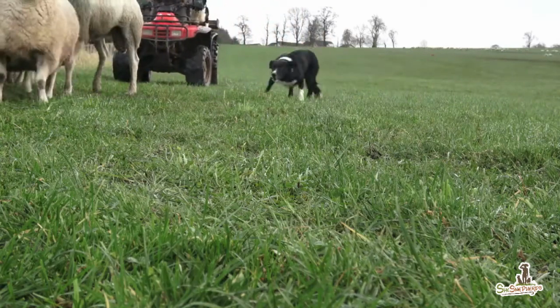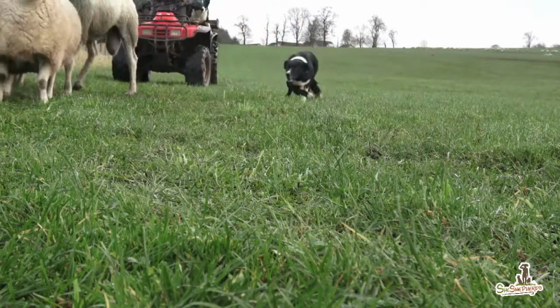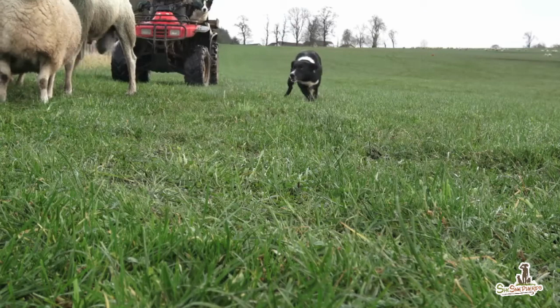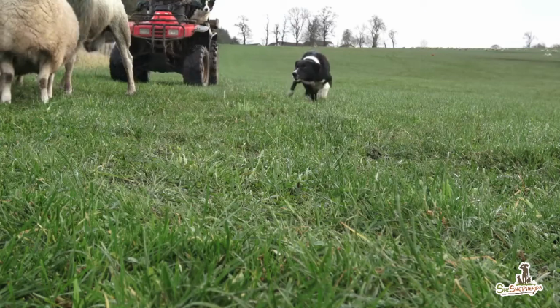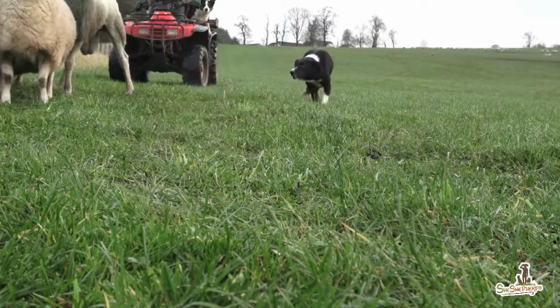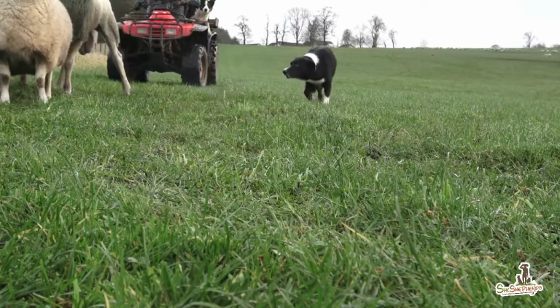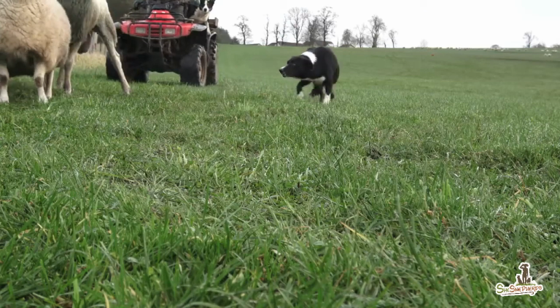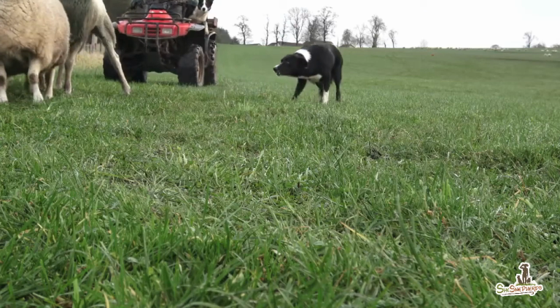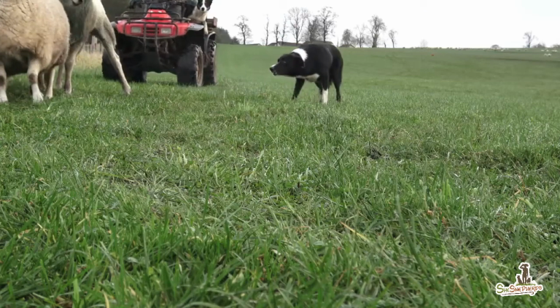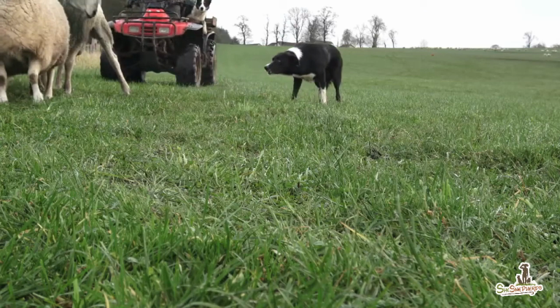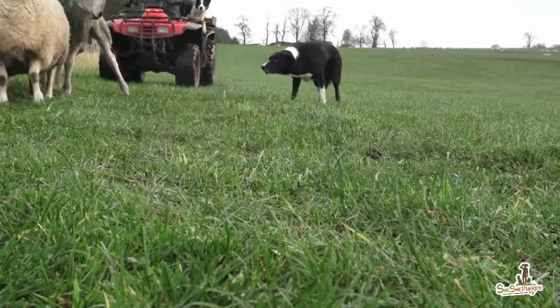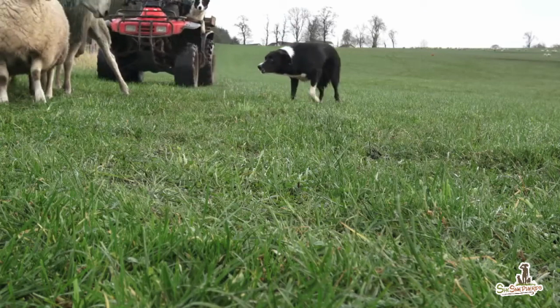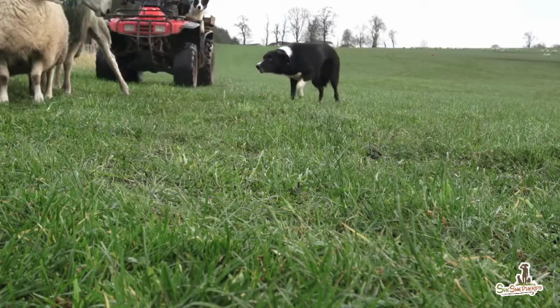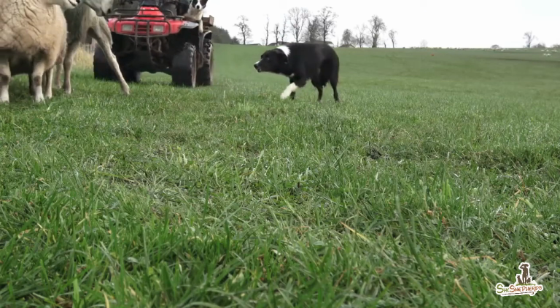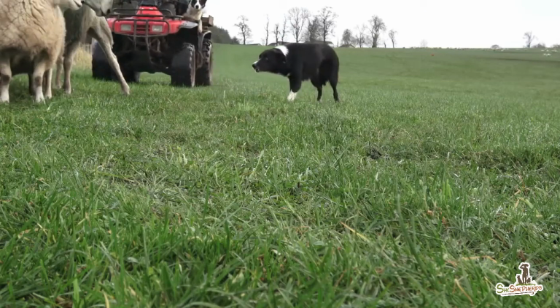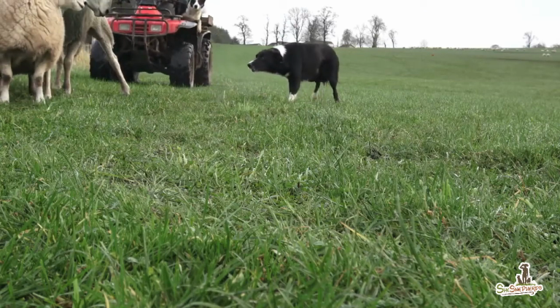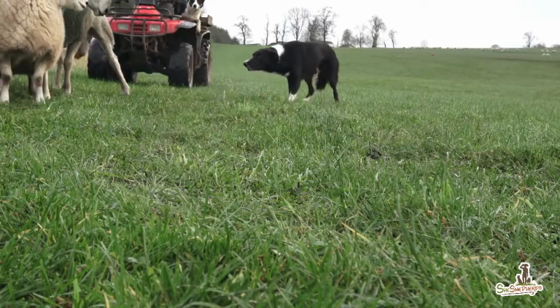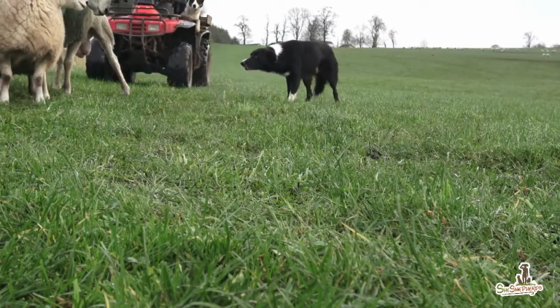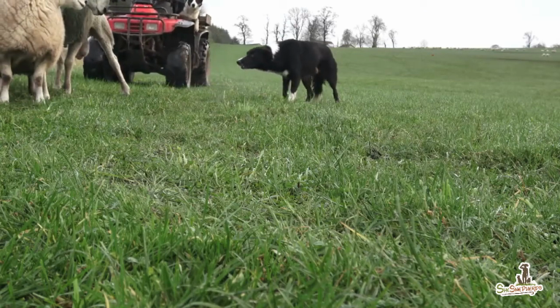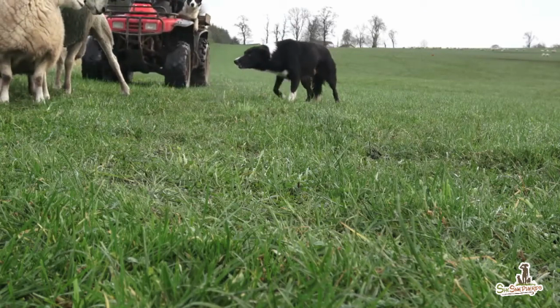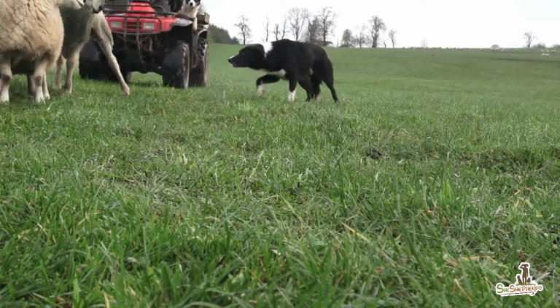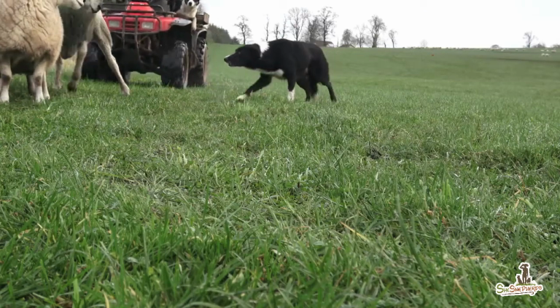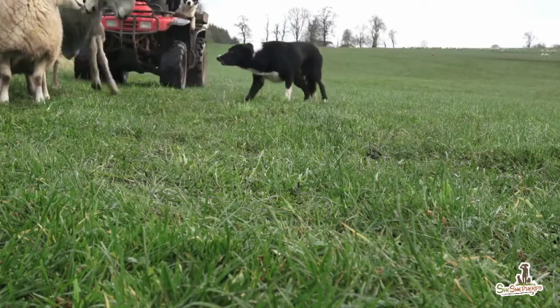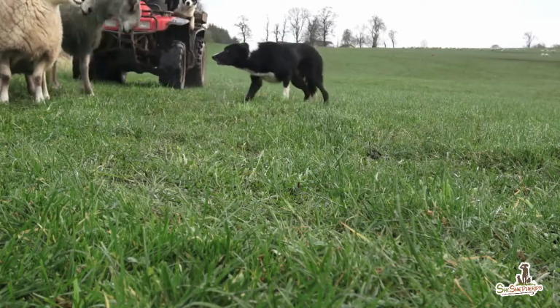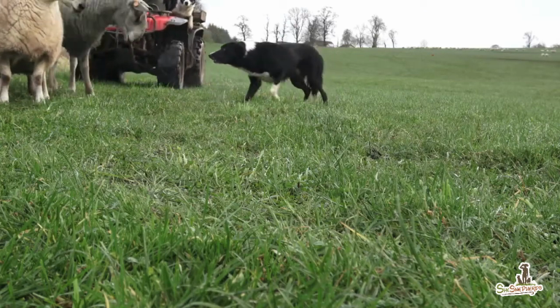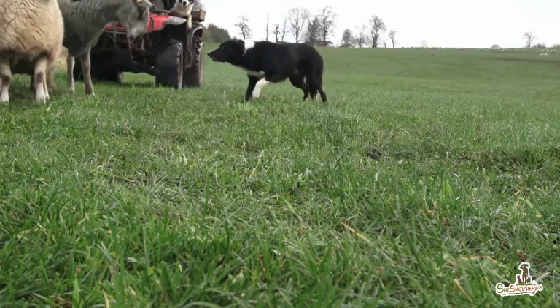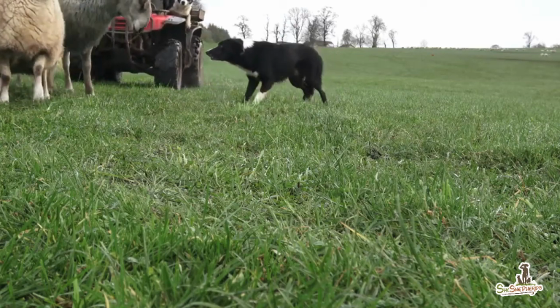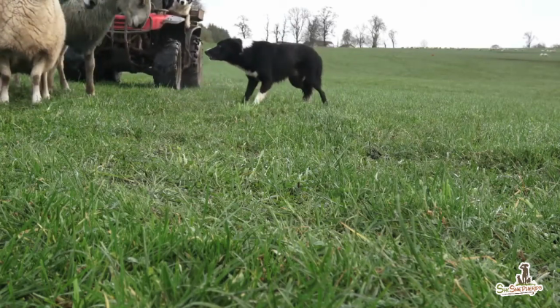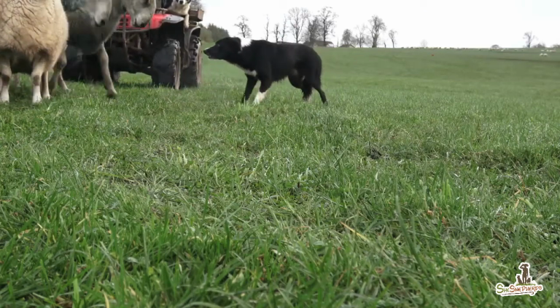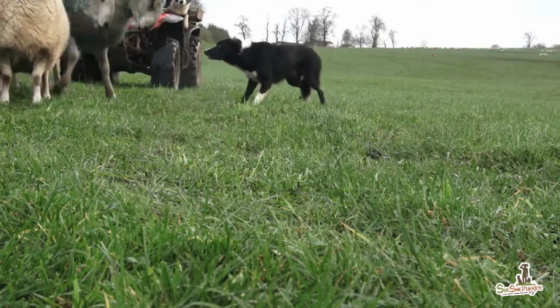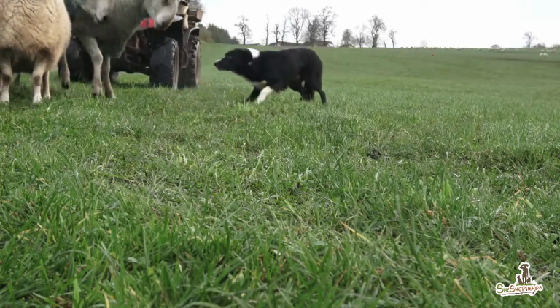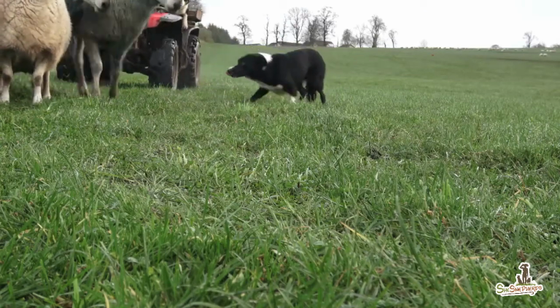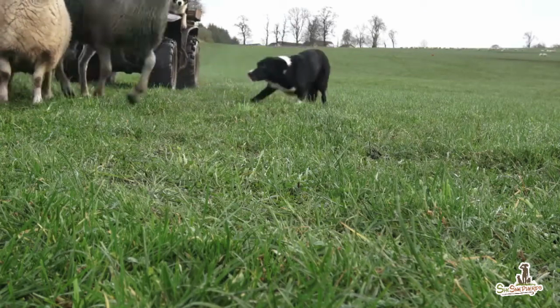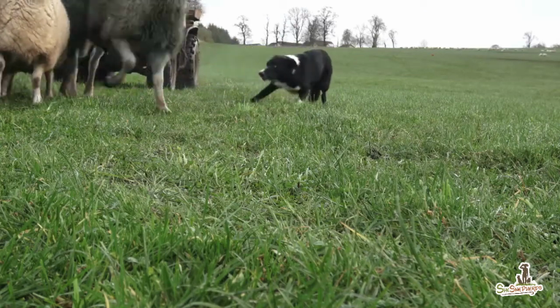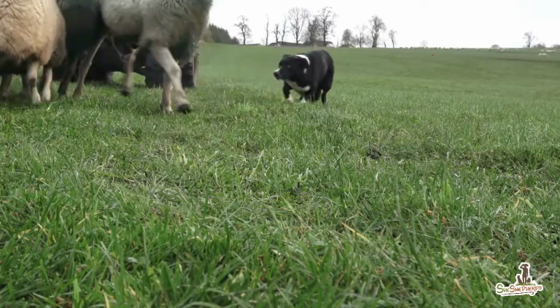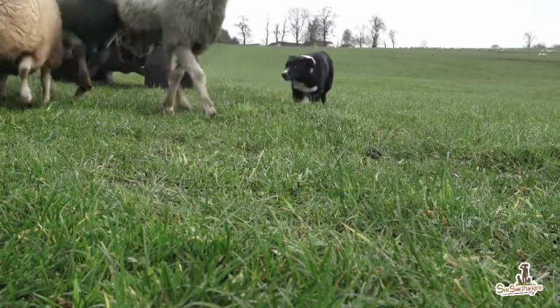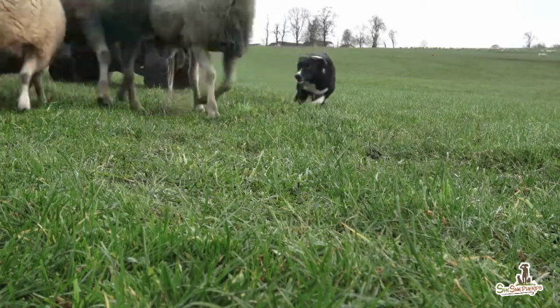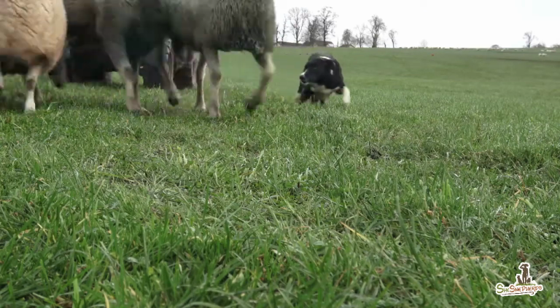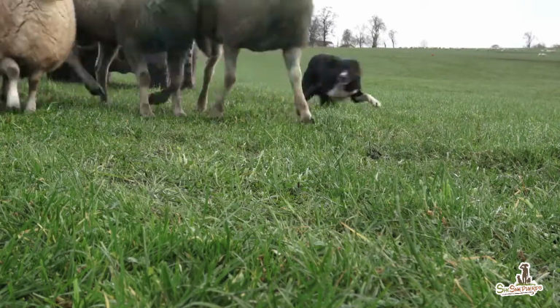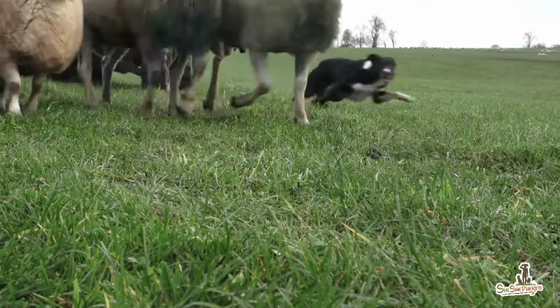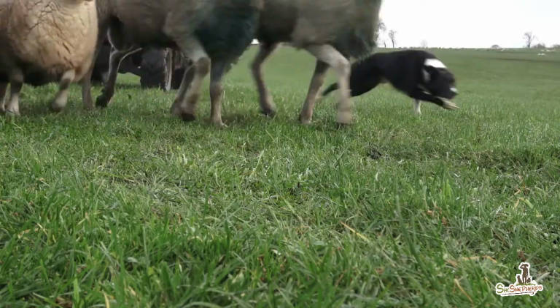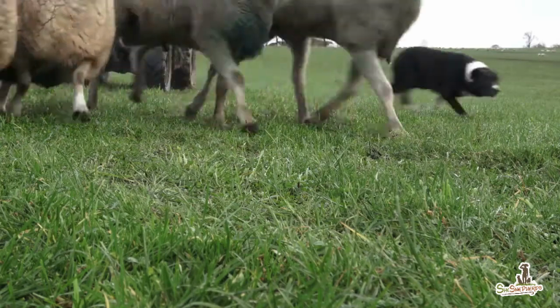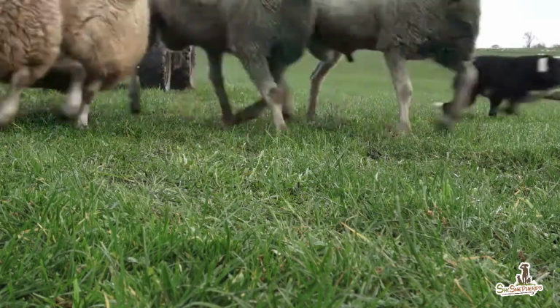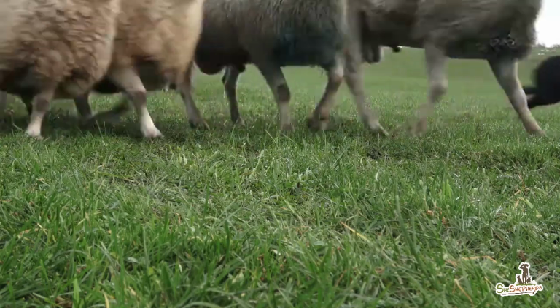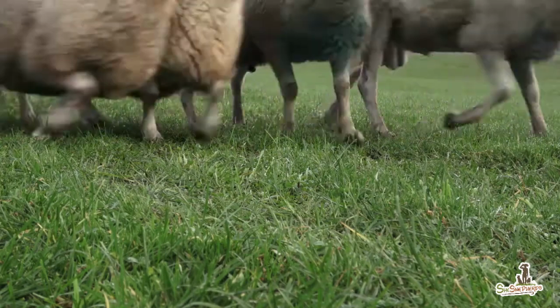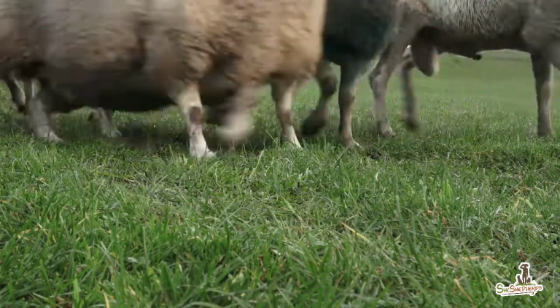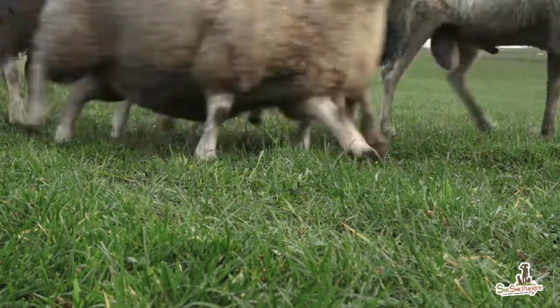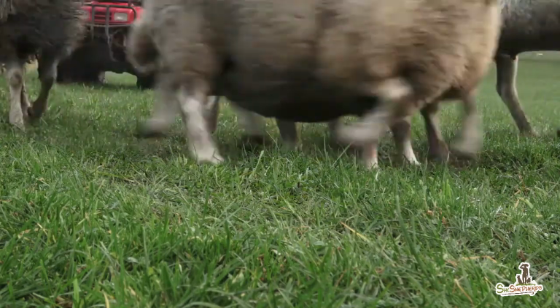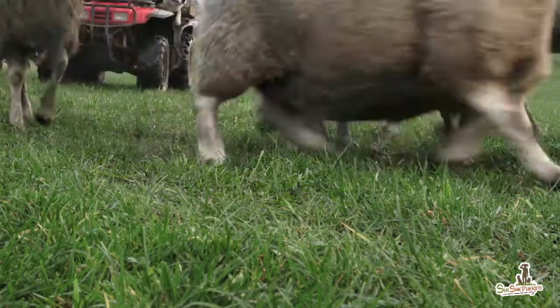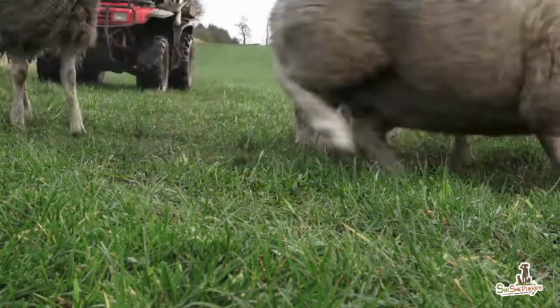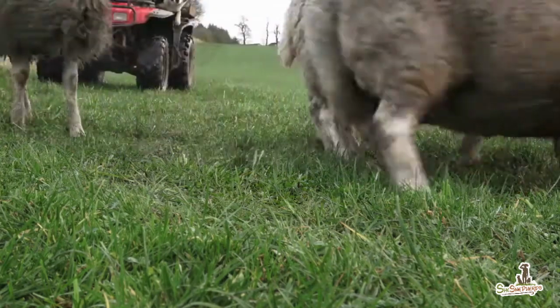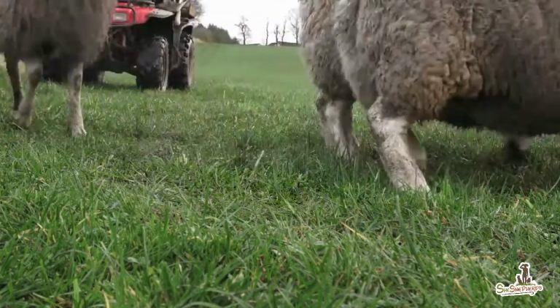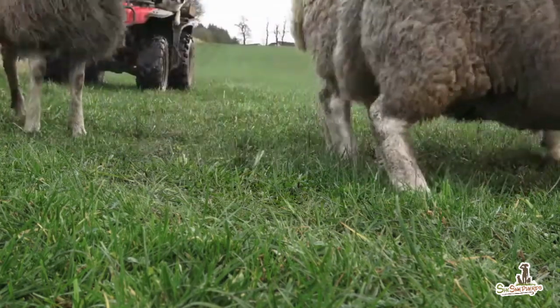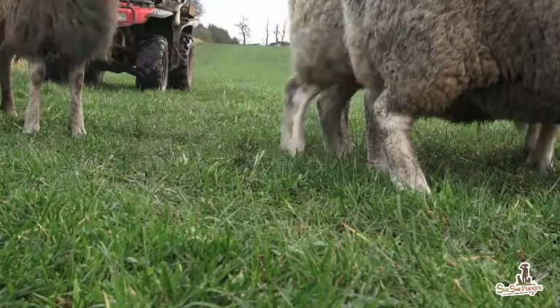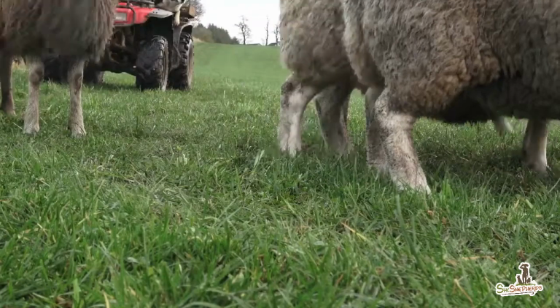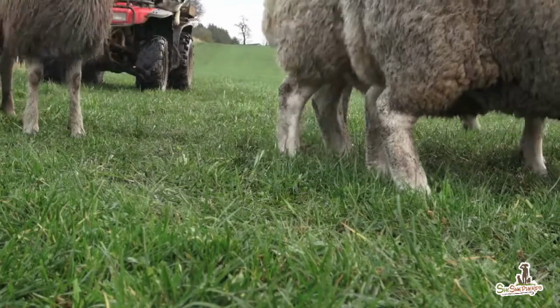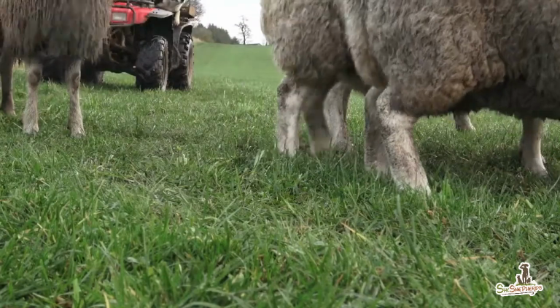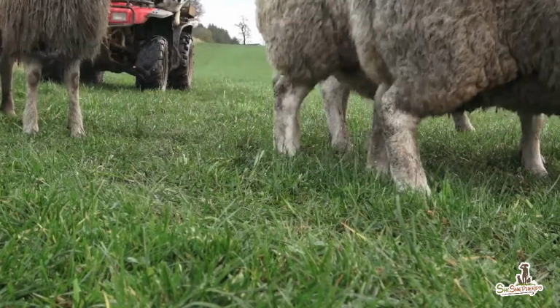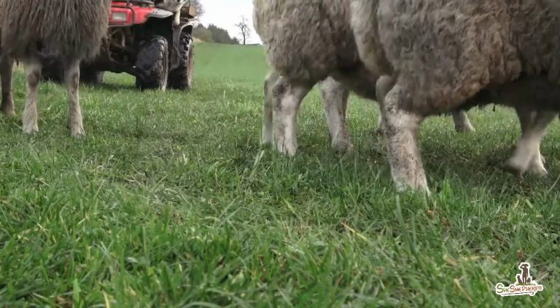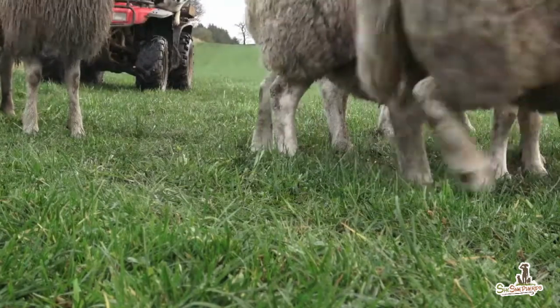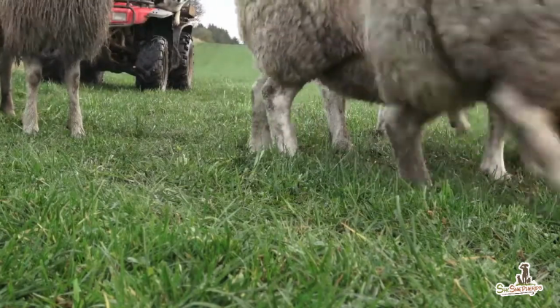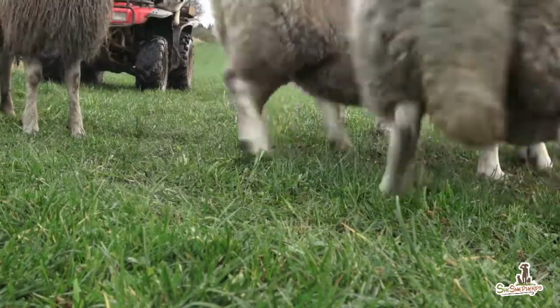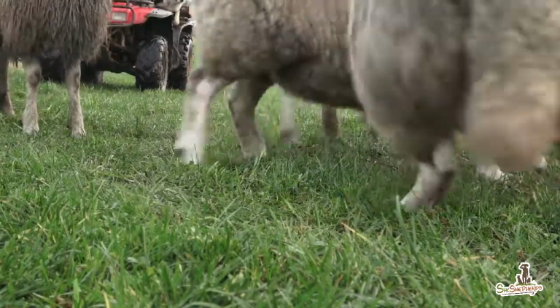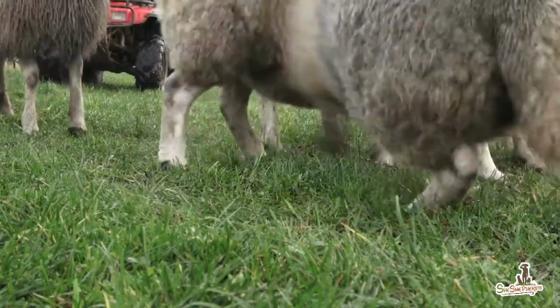In theory, it's easy. We shed the rams from the flock, paint them, and then let them go.